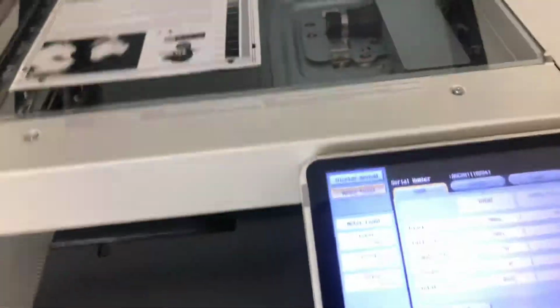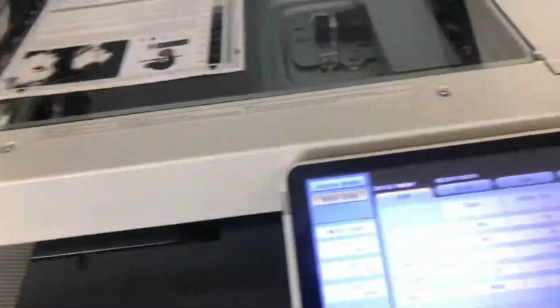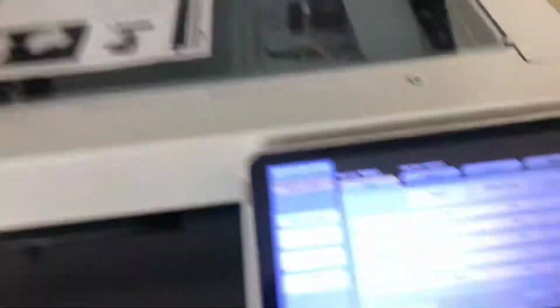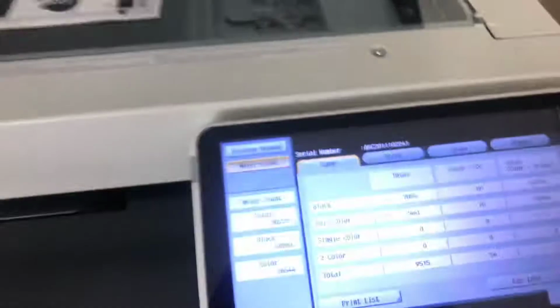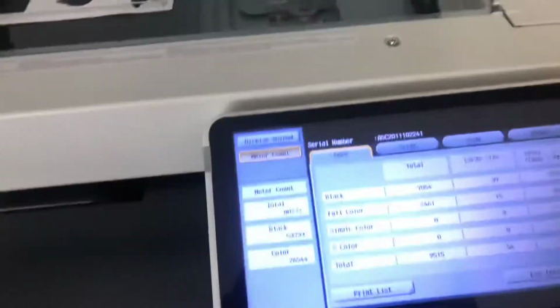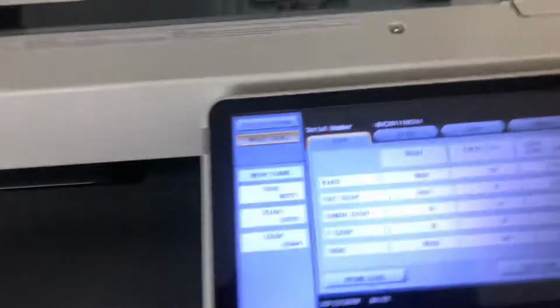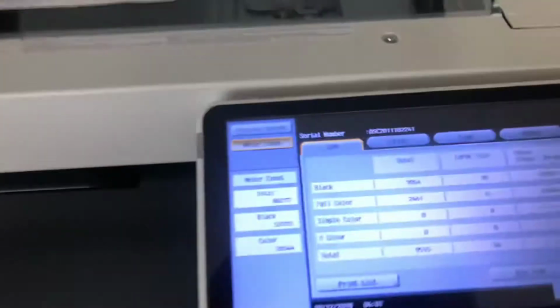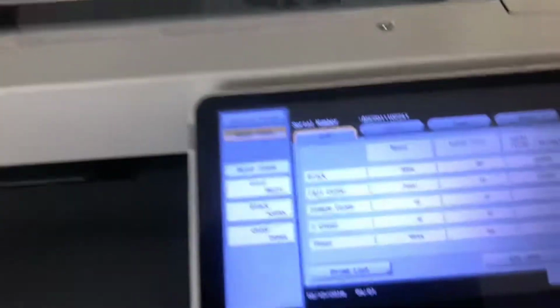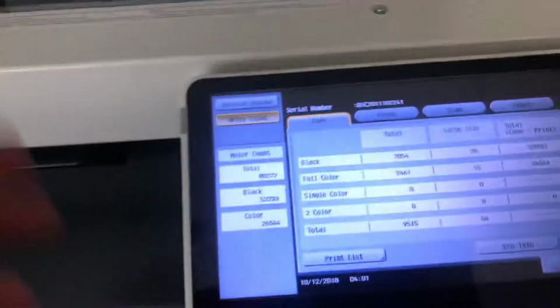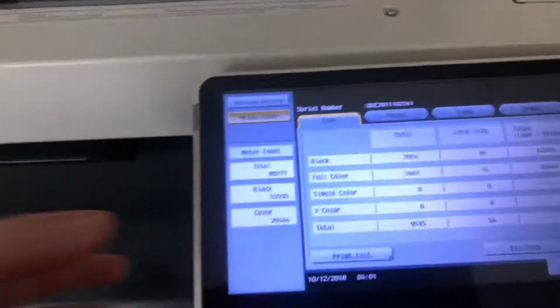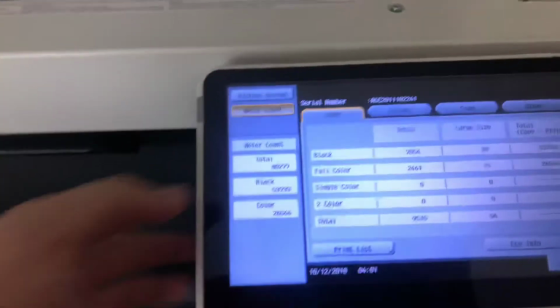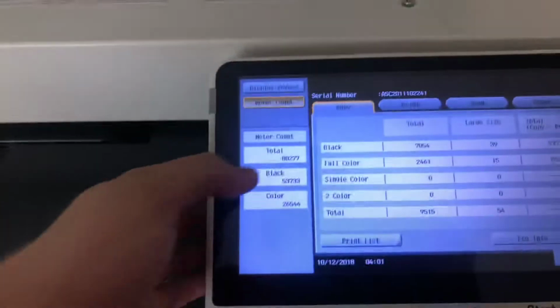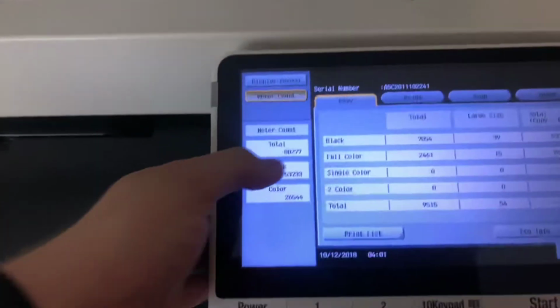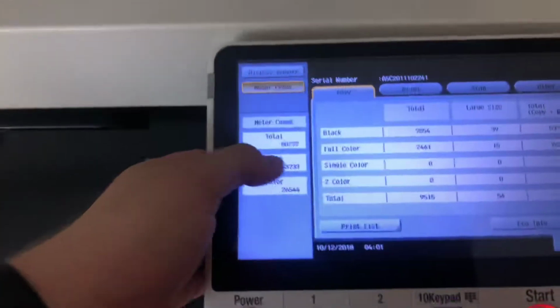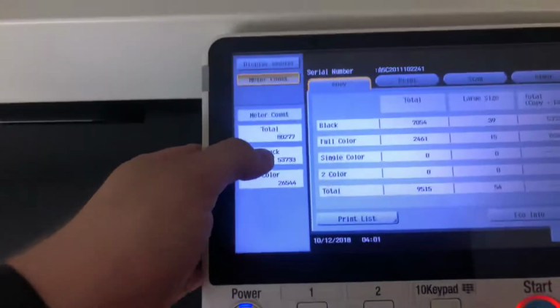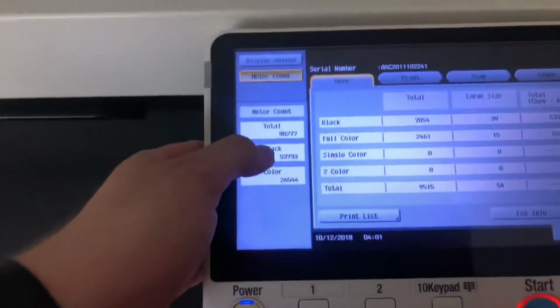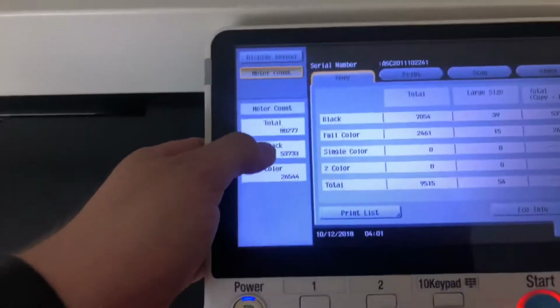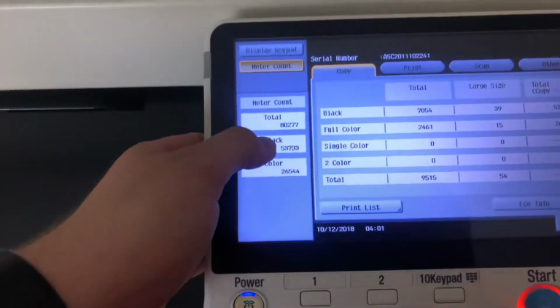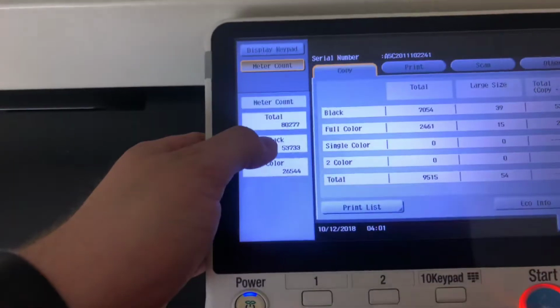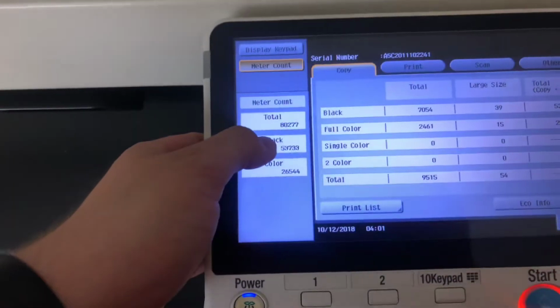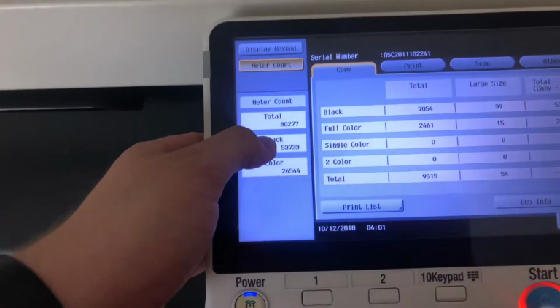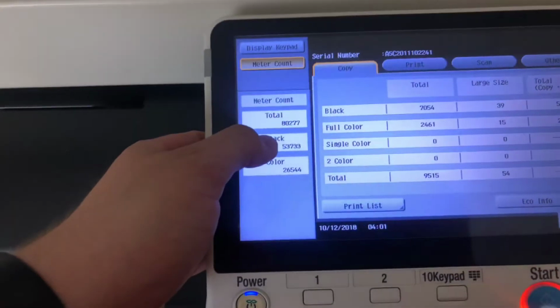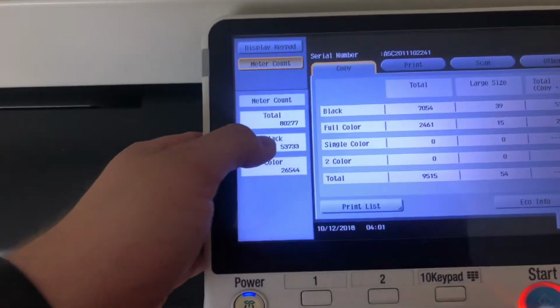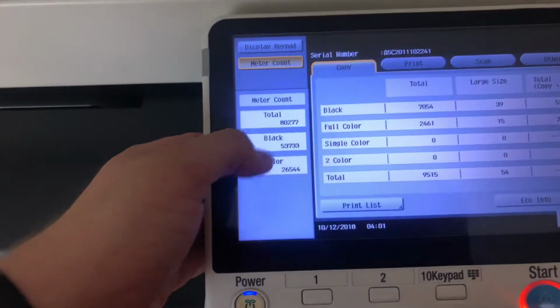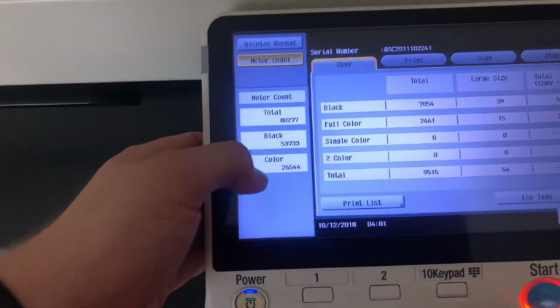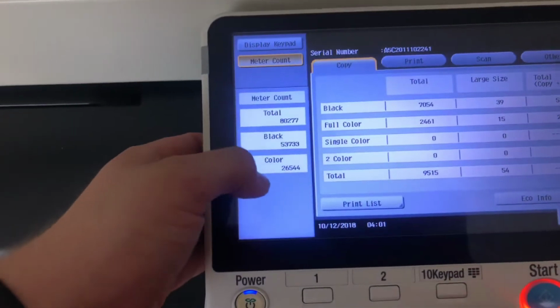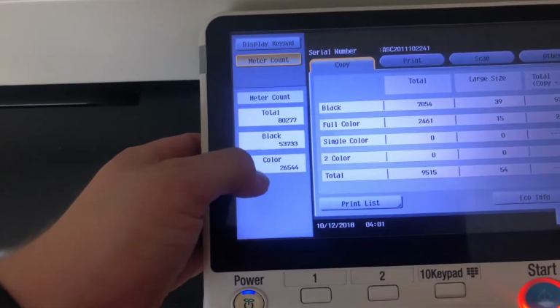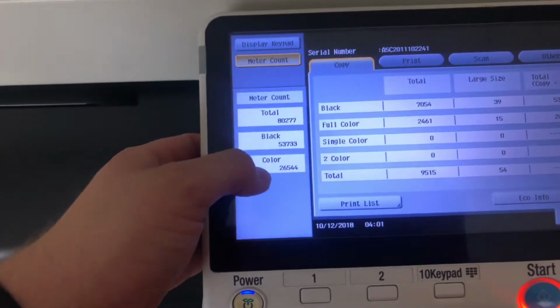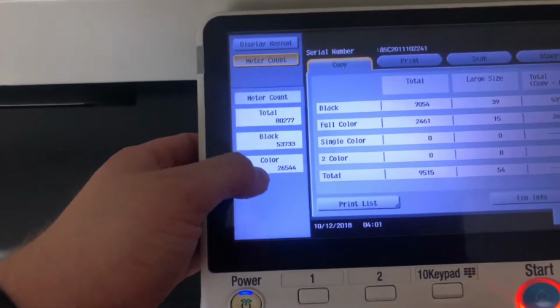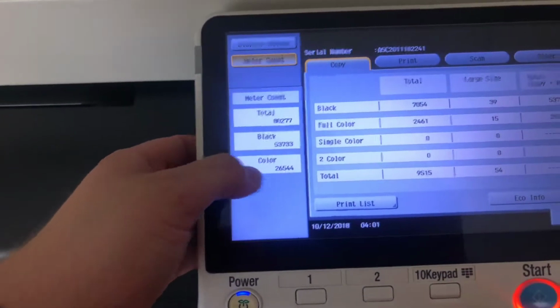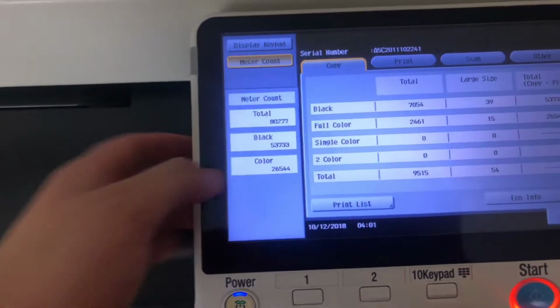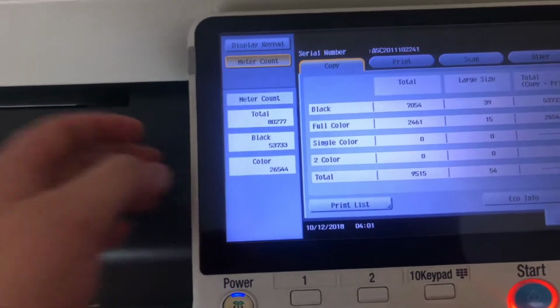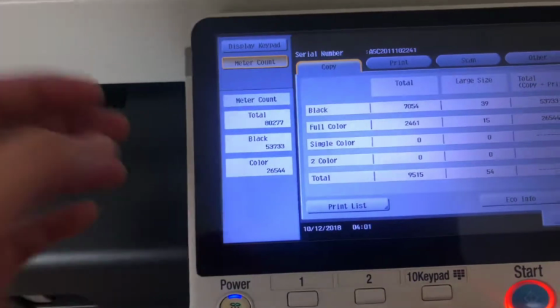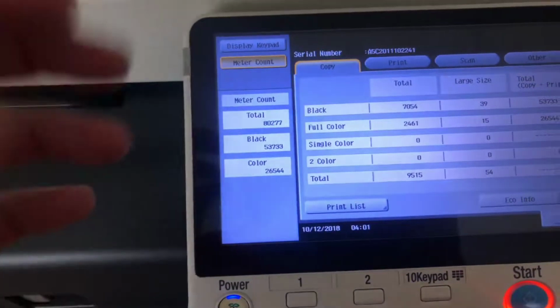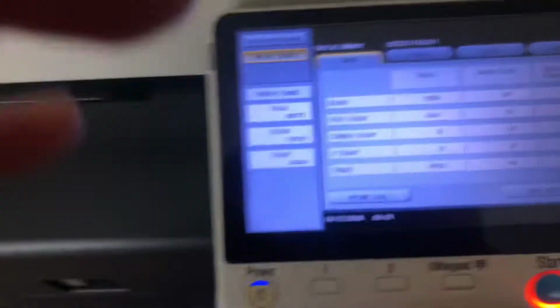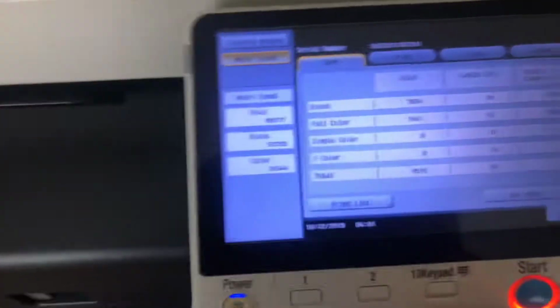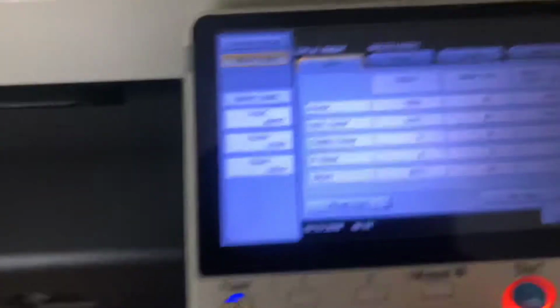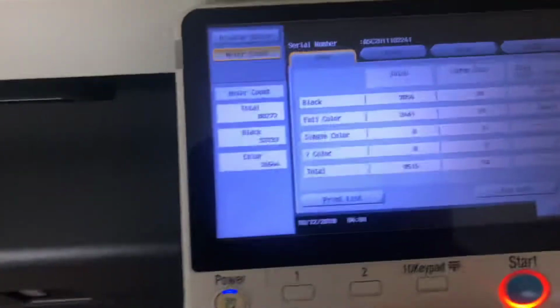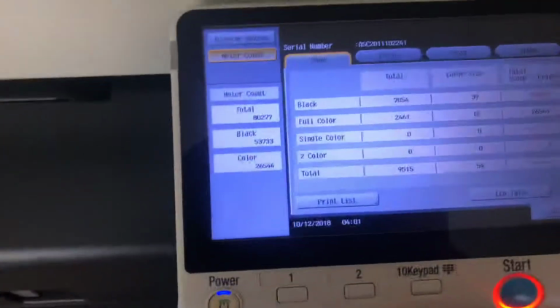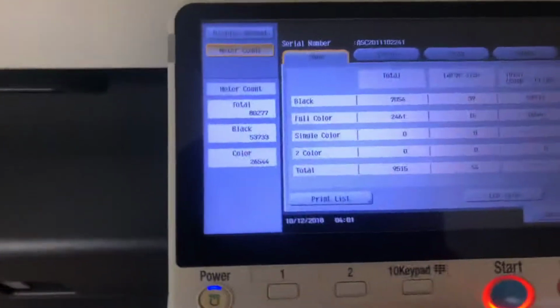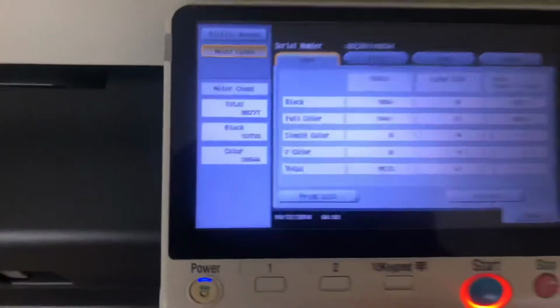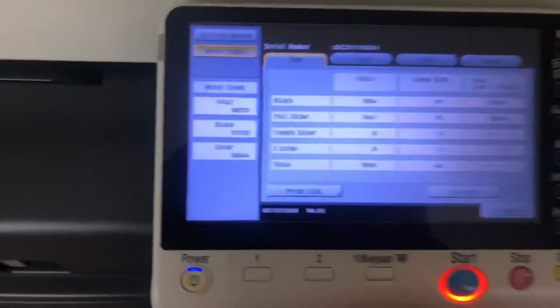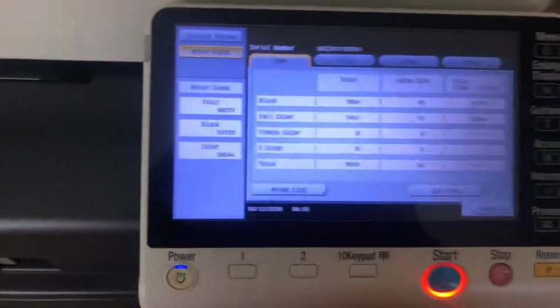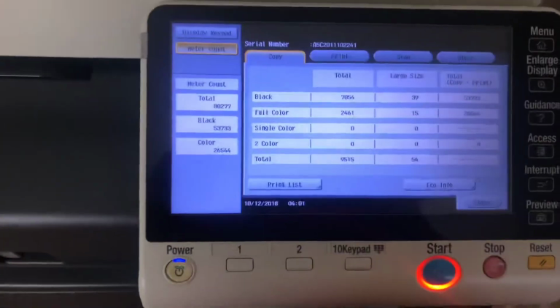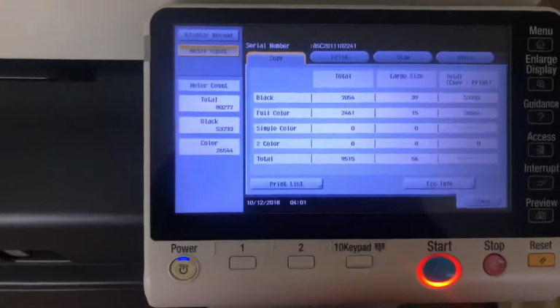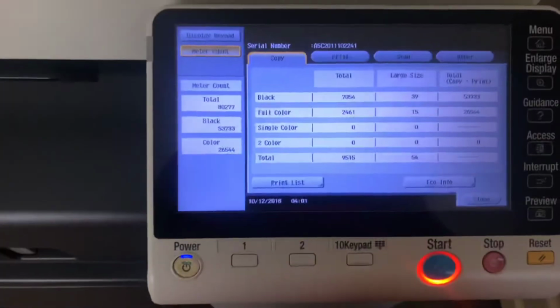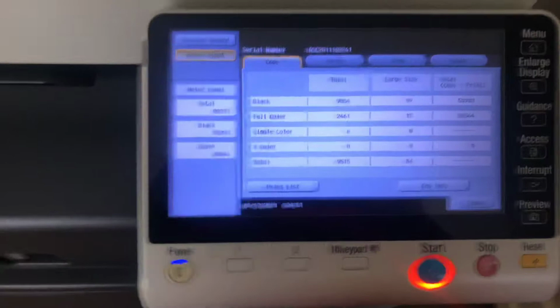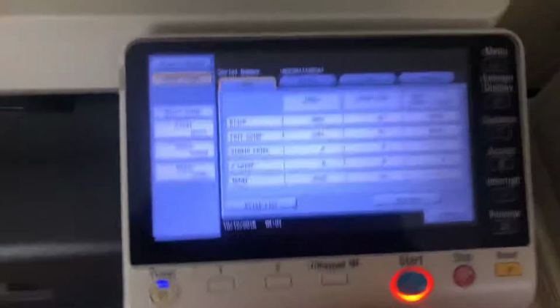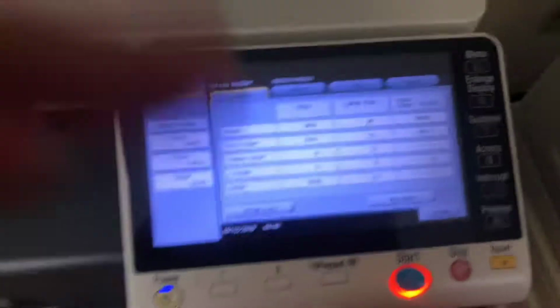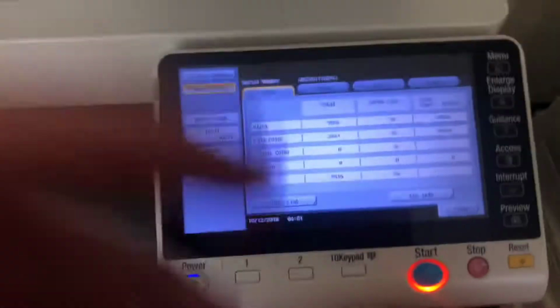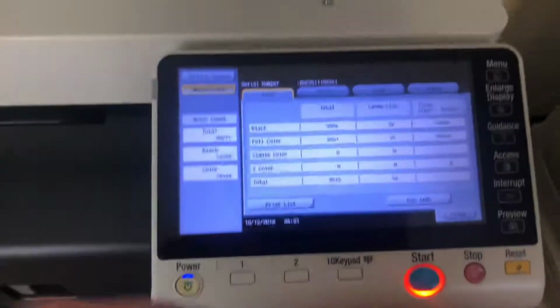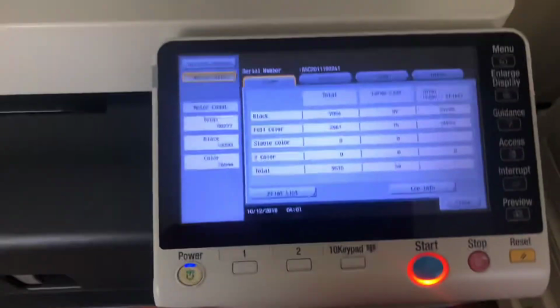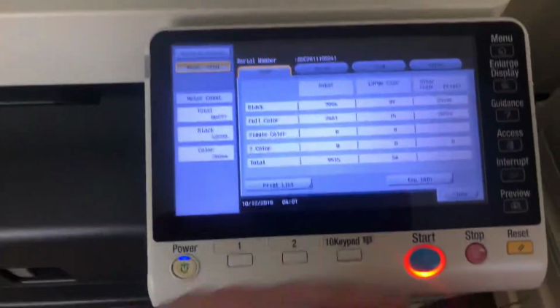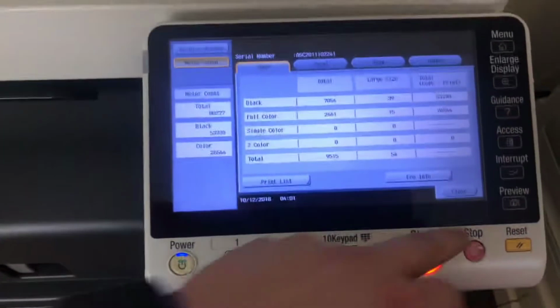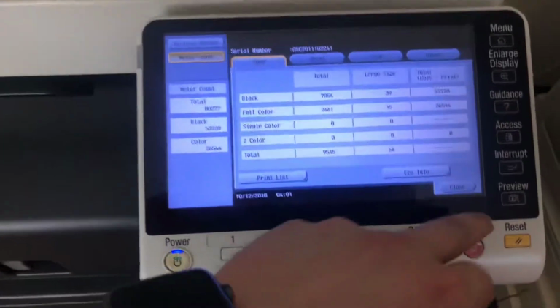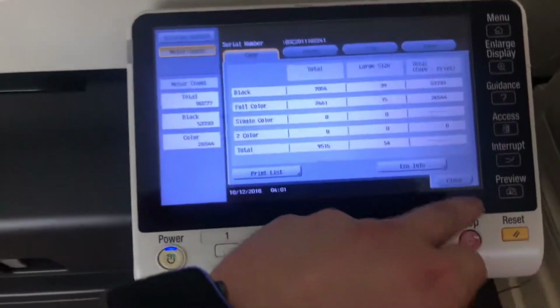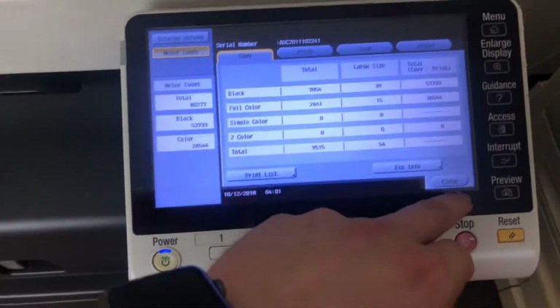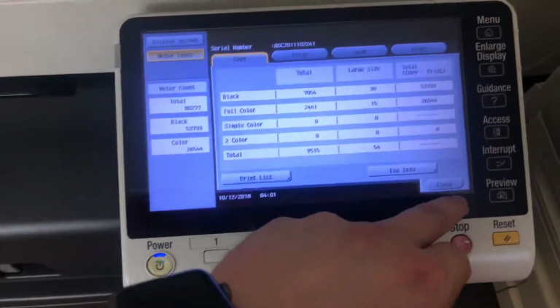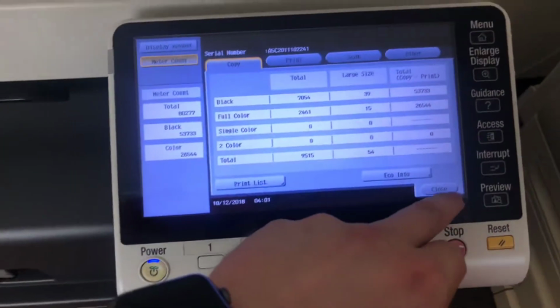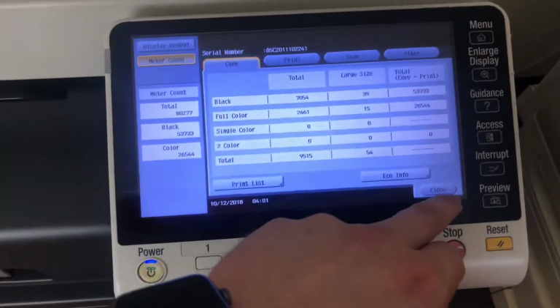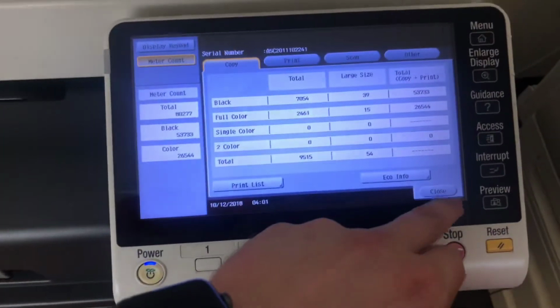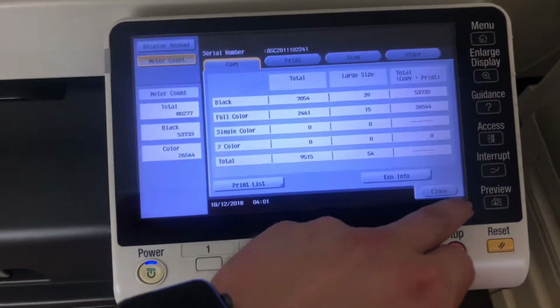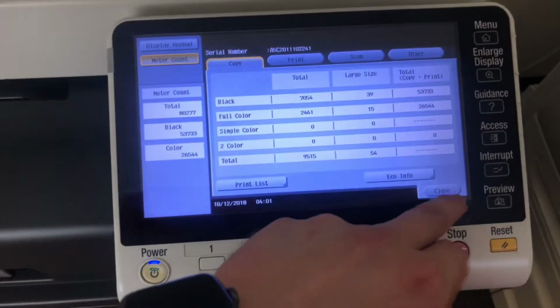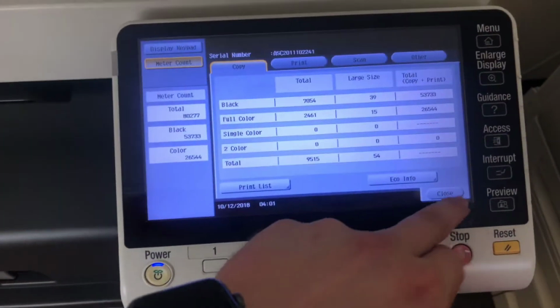The meter on this machine reads 53,000 total black and white copies and 26,000 total color, as you can see here on our counter.